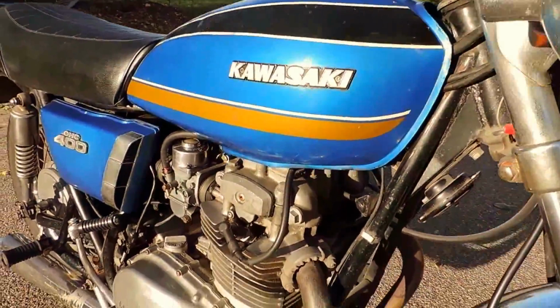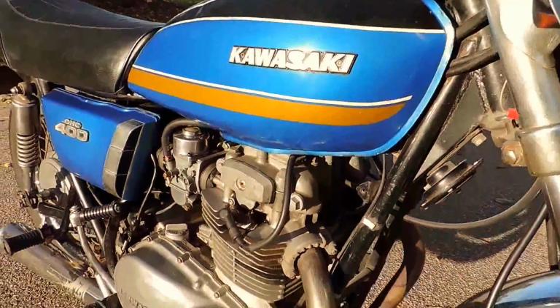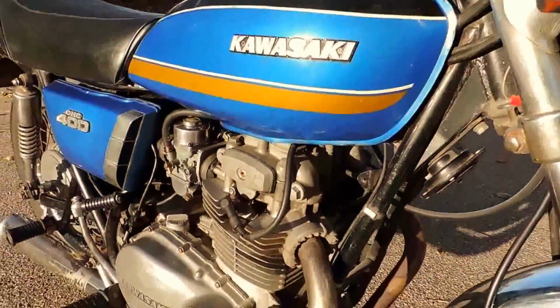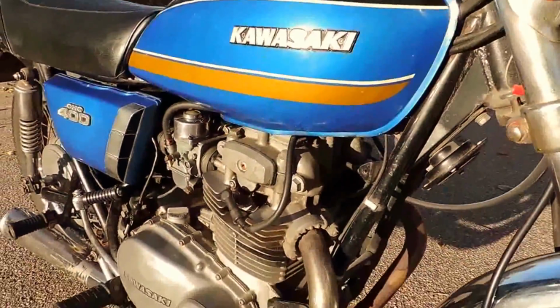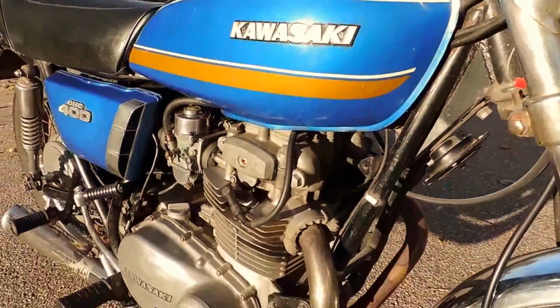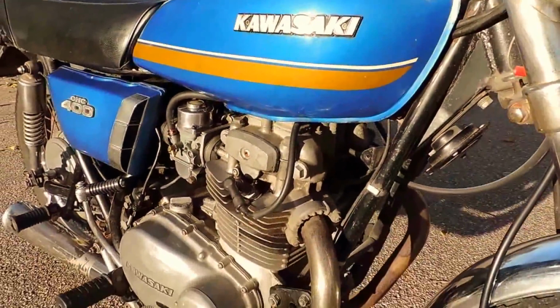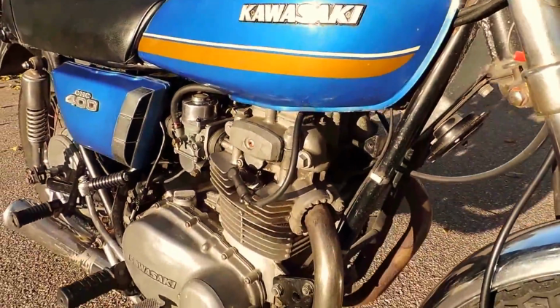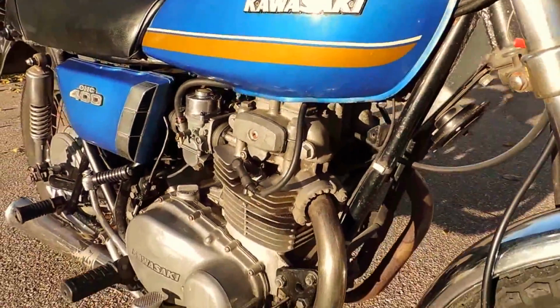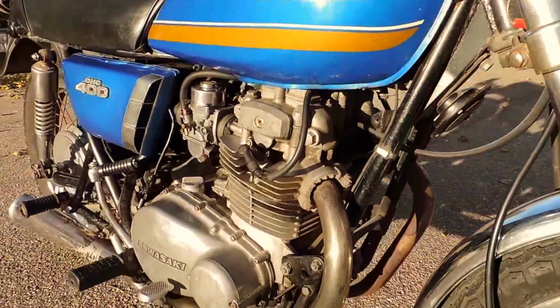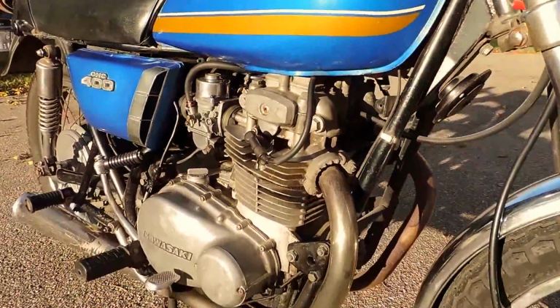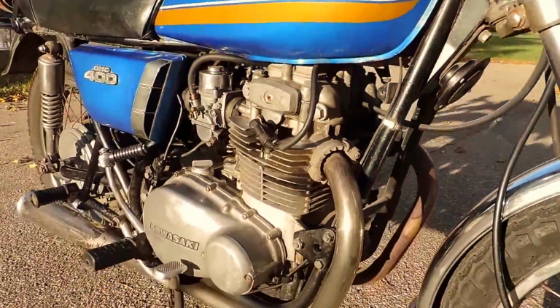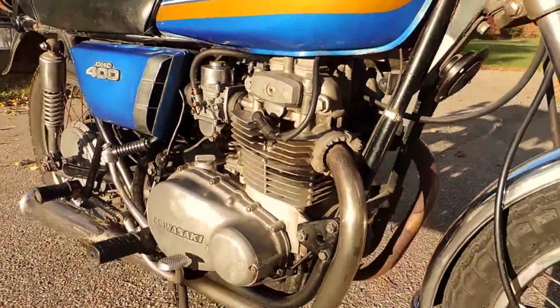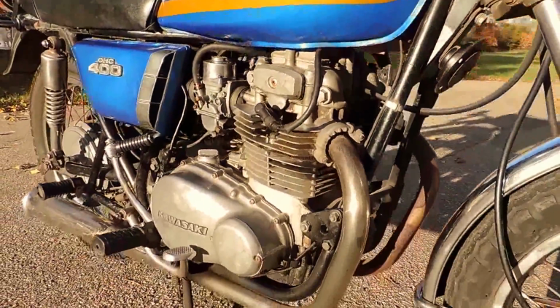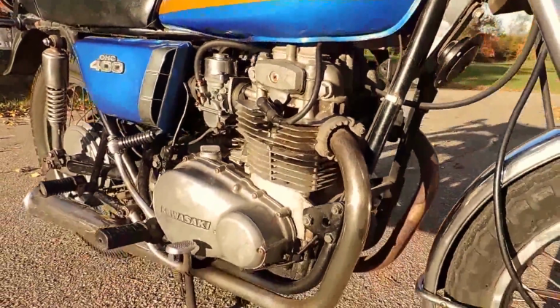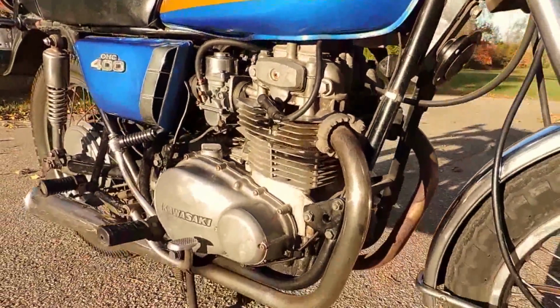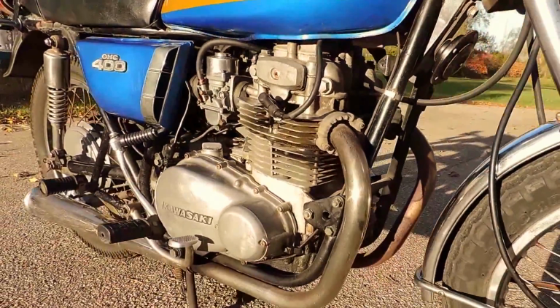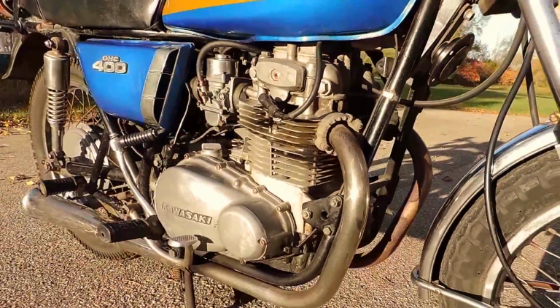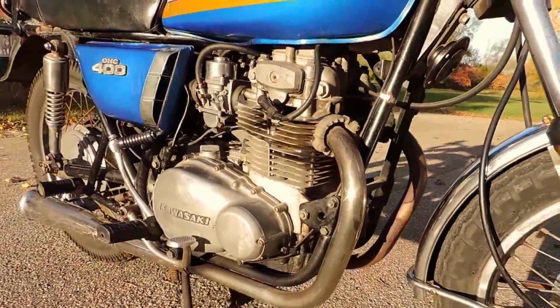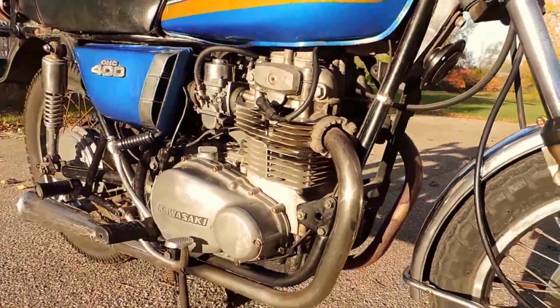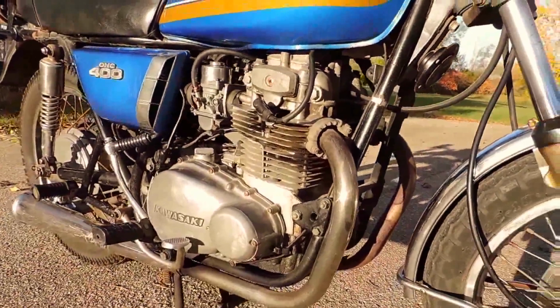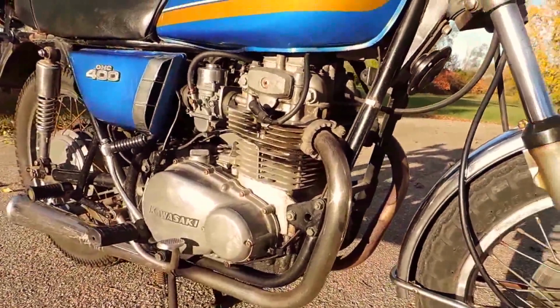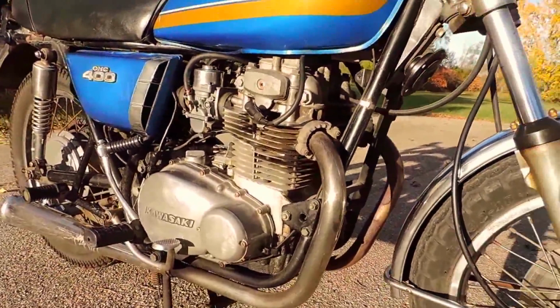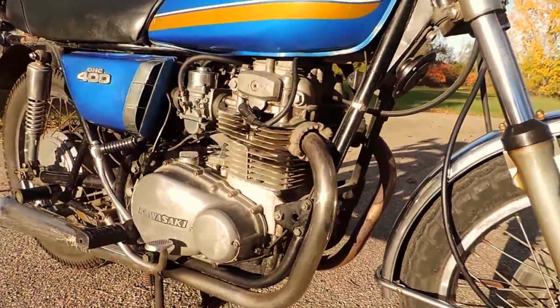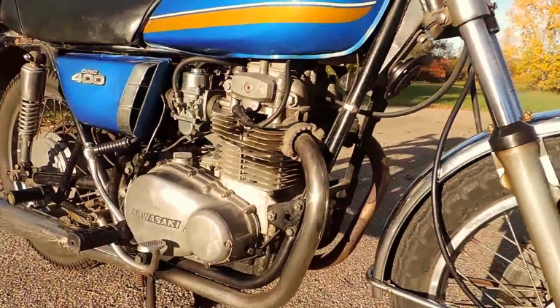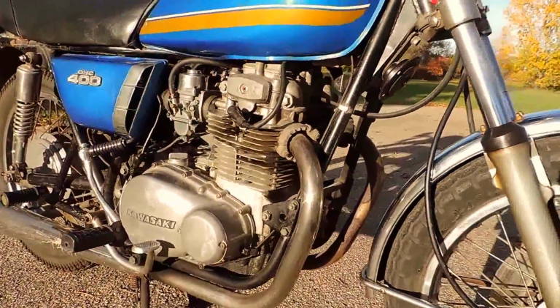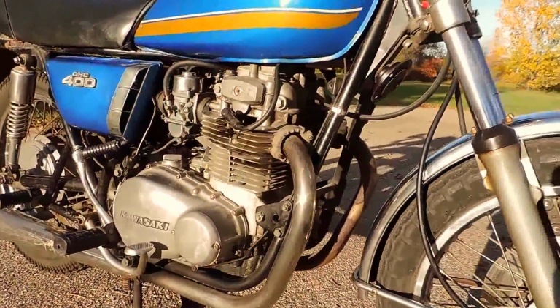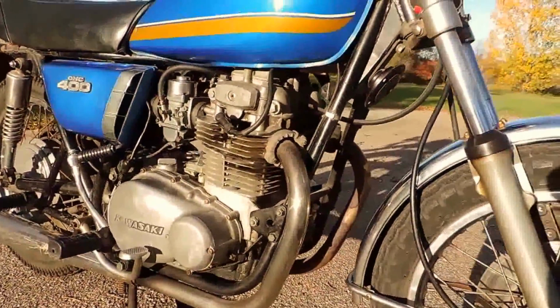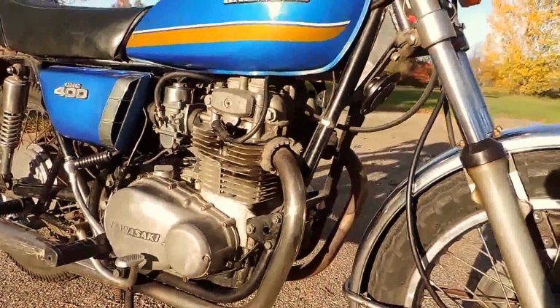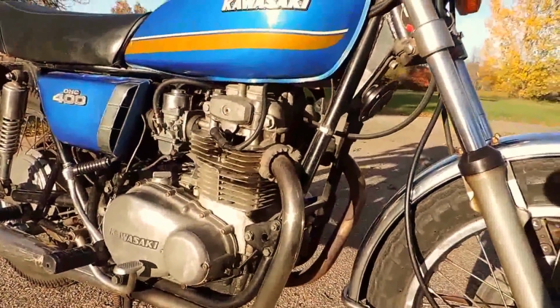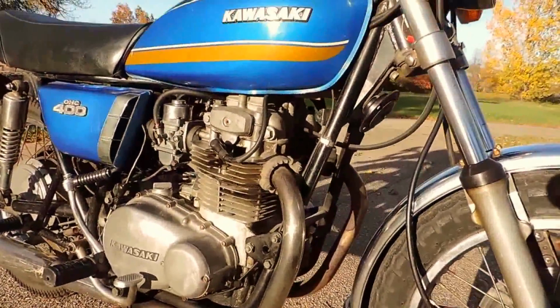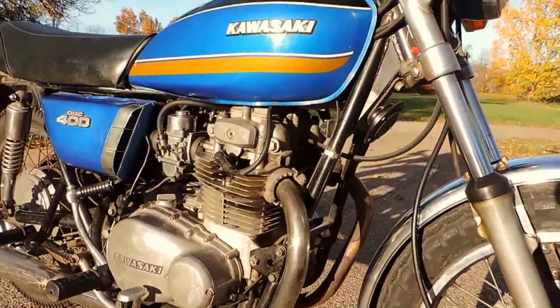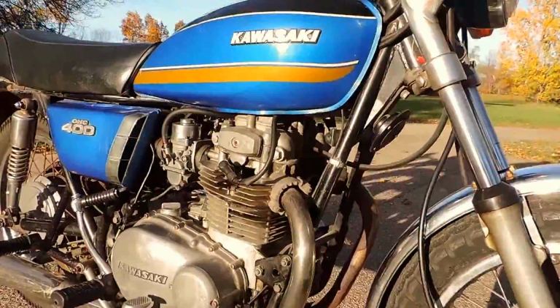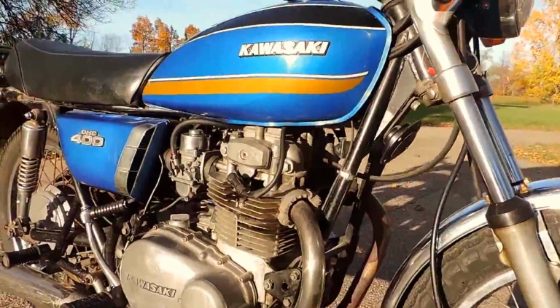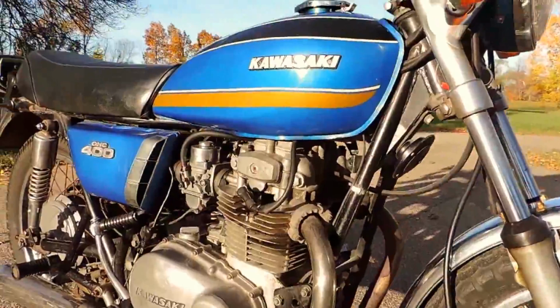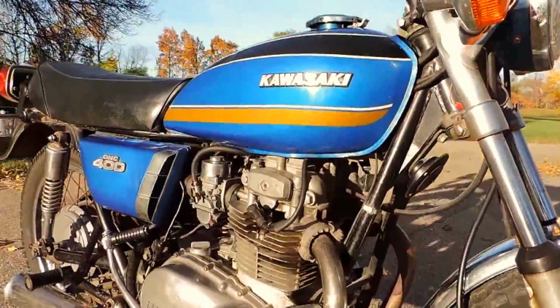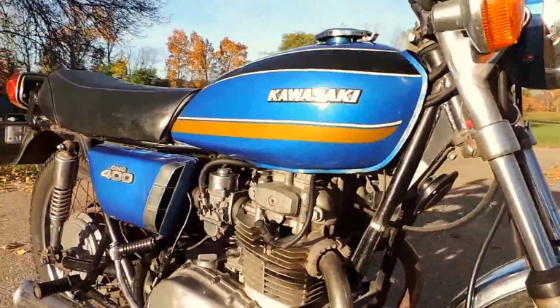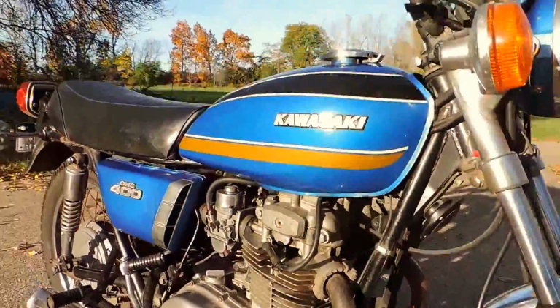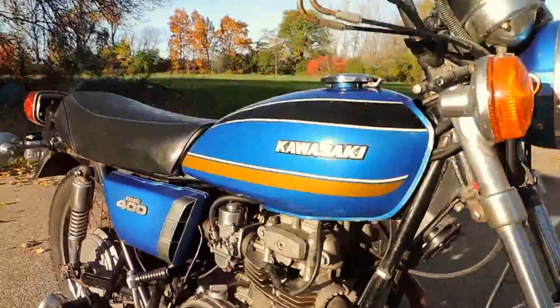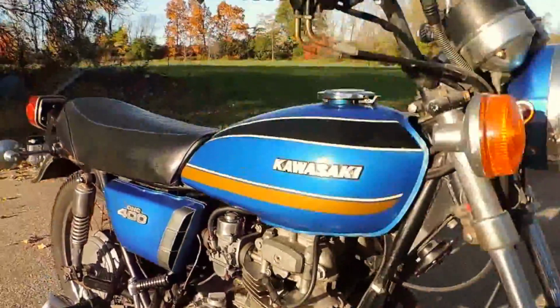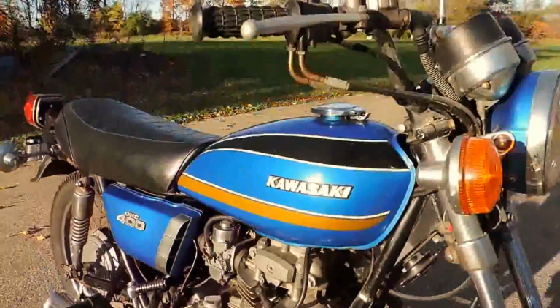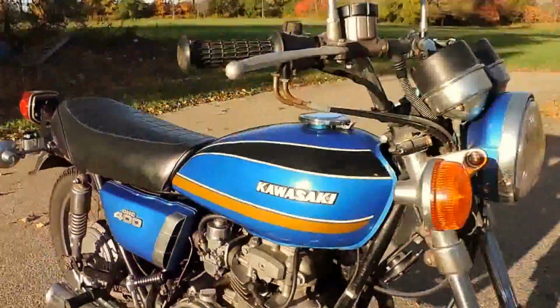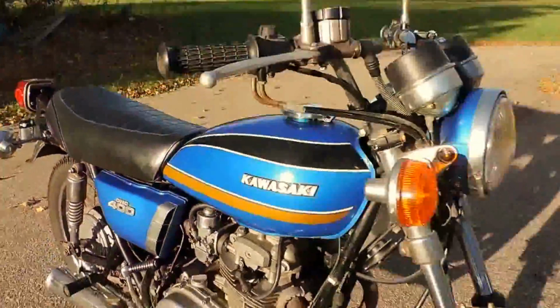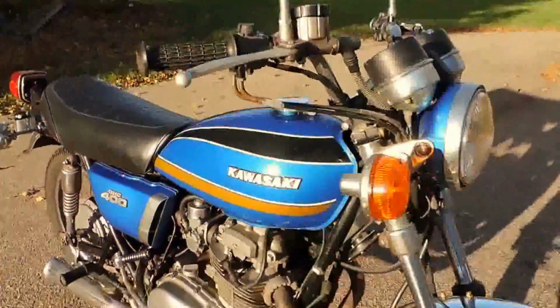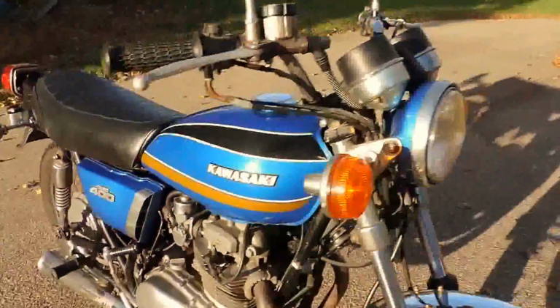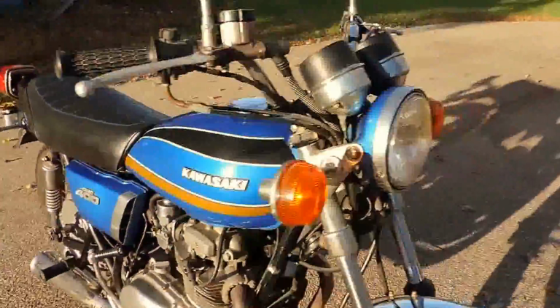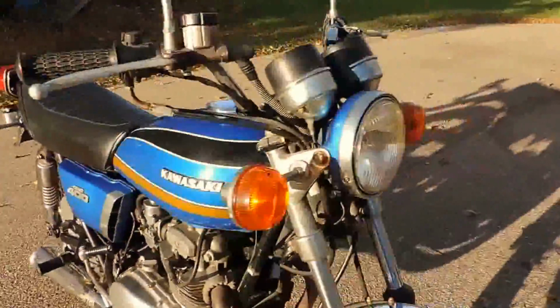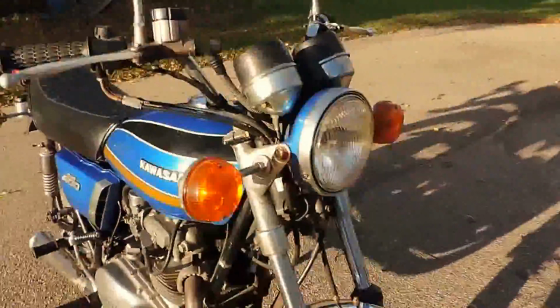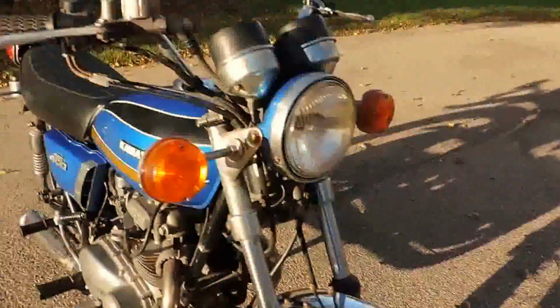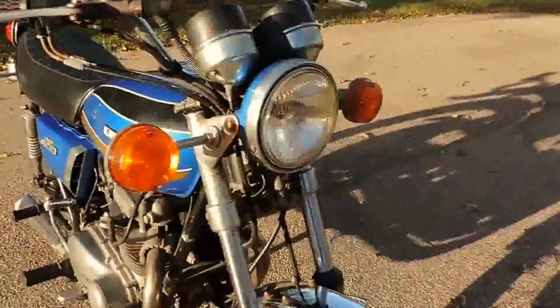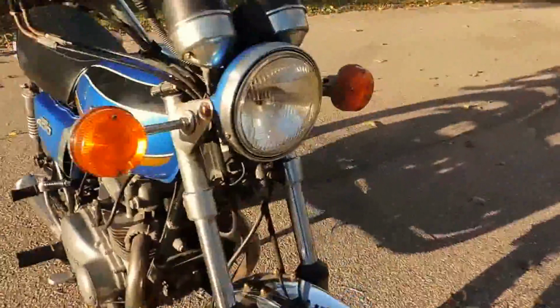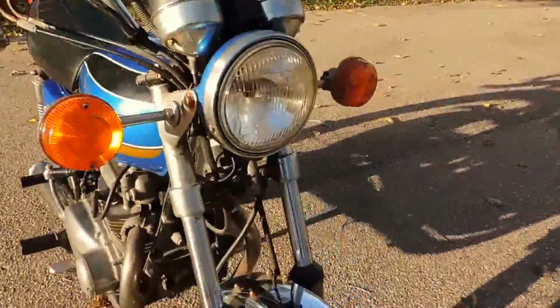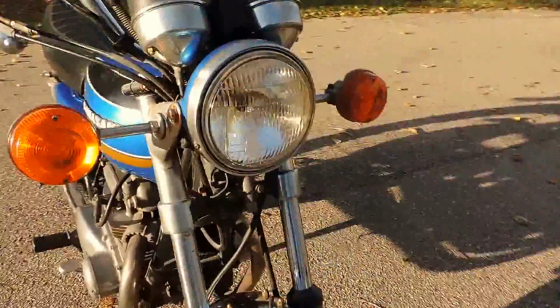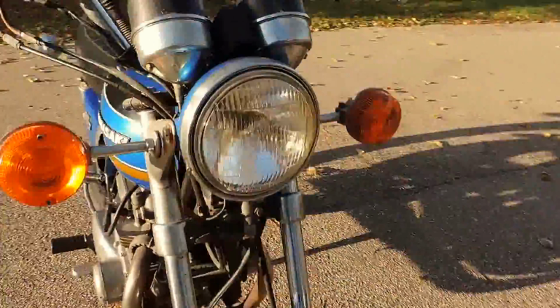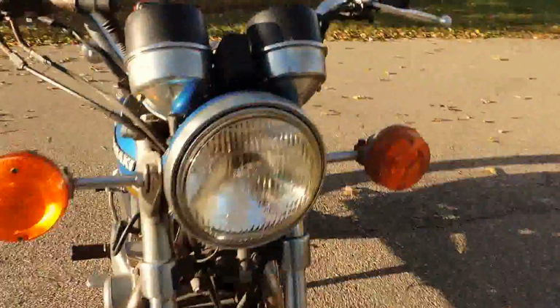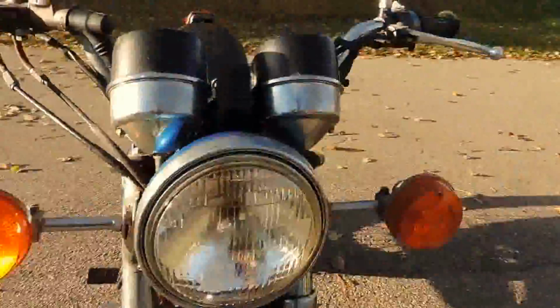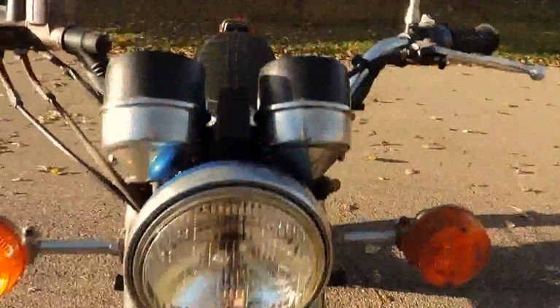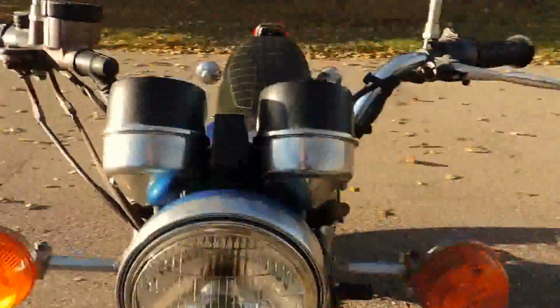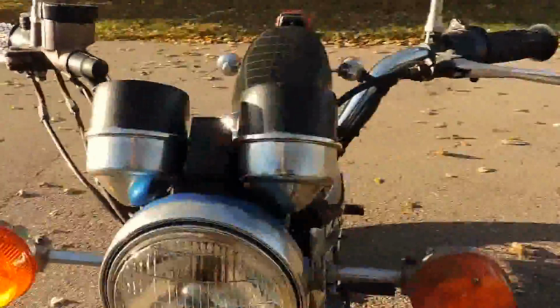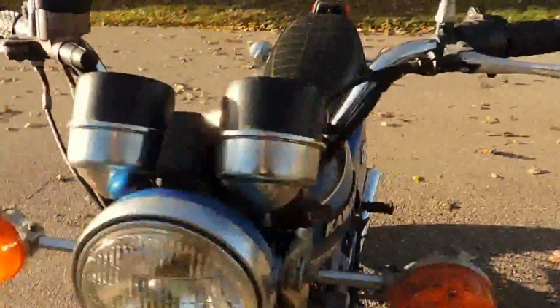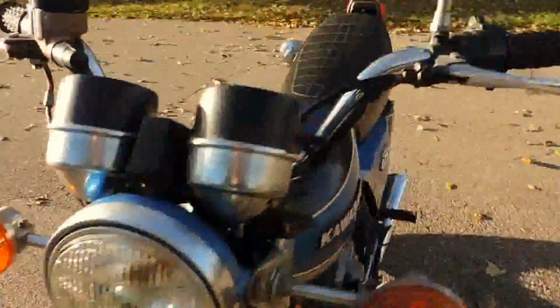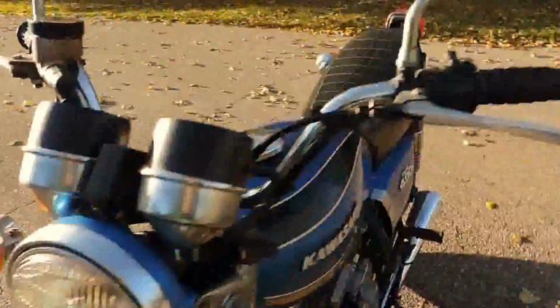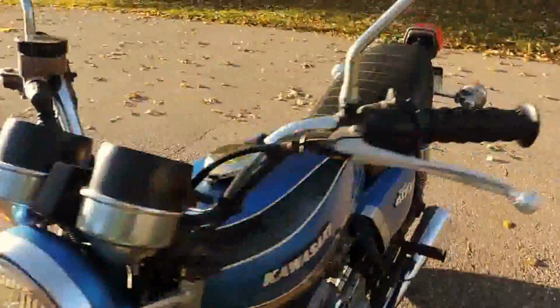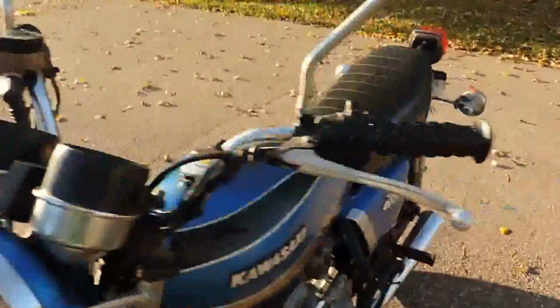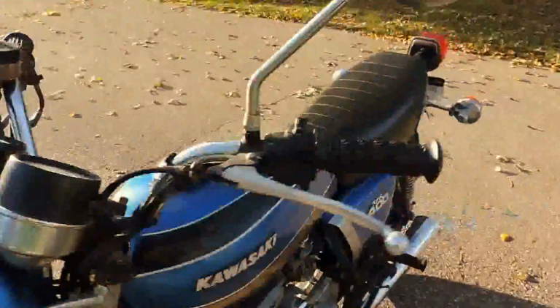Just check out this piece of history — it's lovely. Let's go ahead and fire it up and see how it sounds.